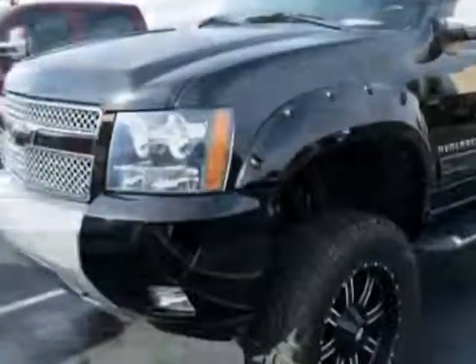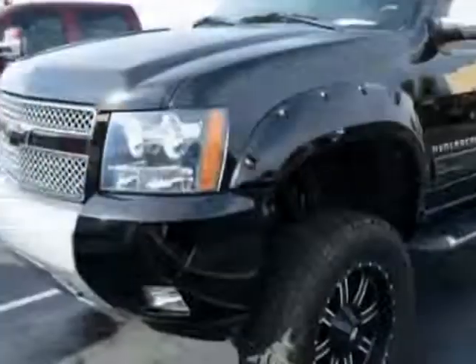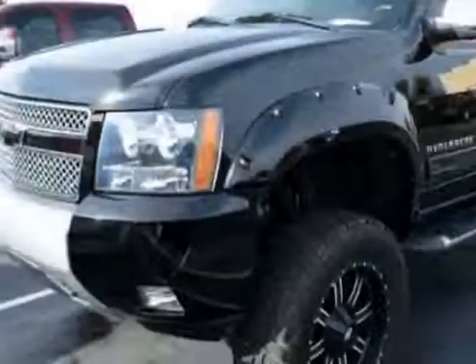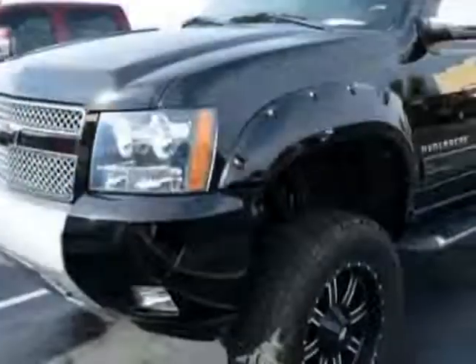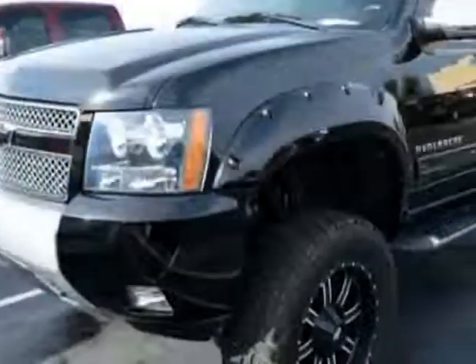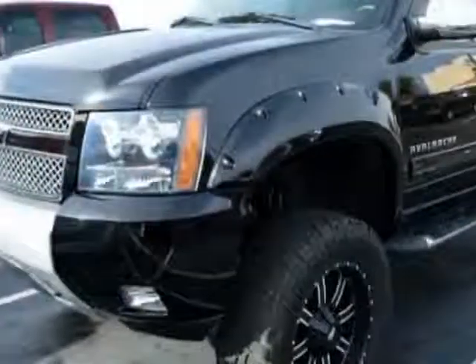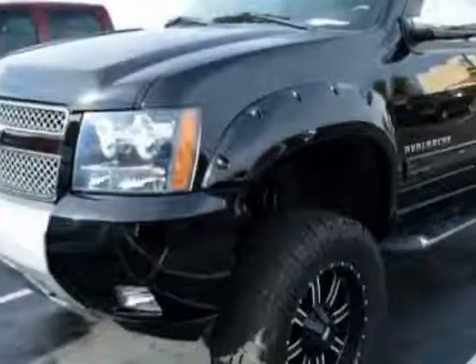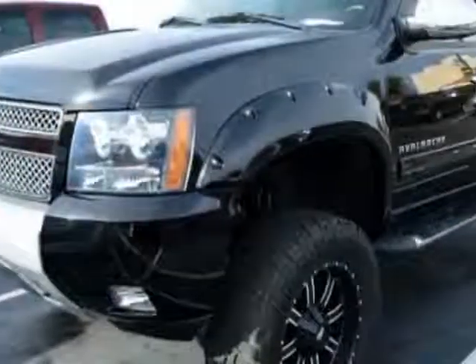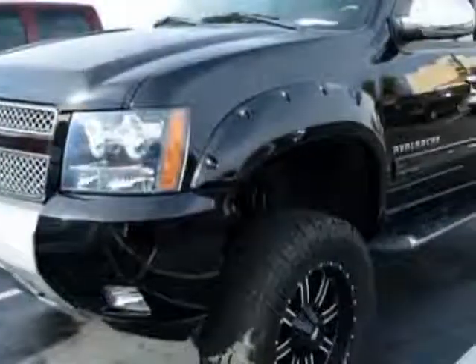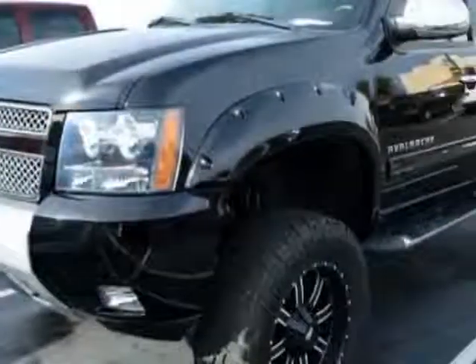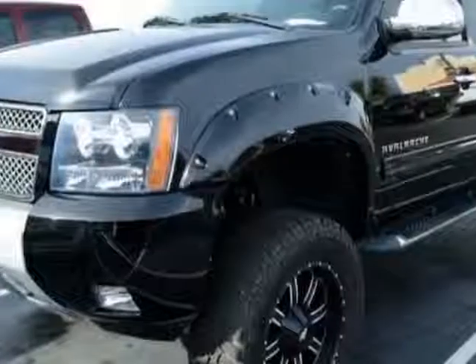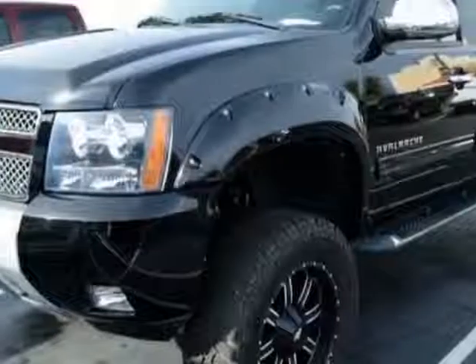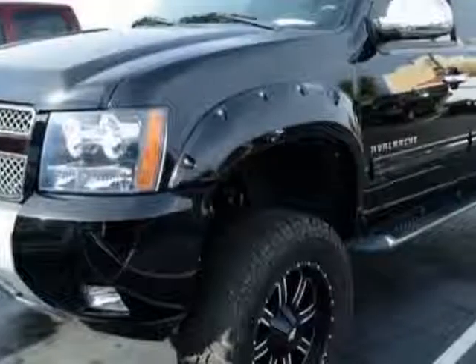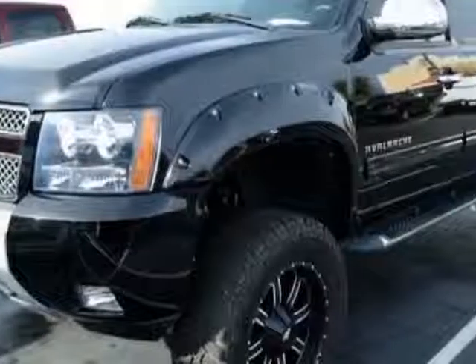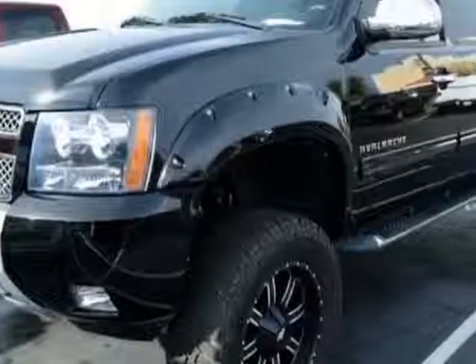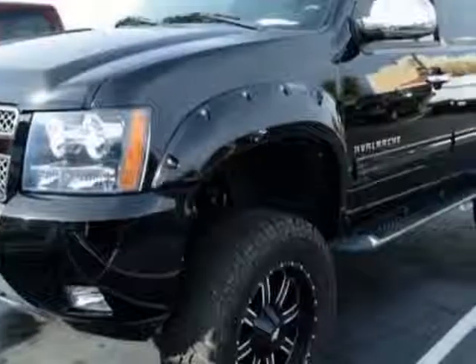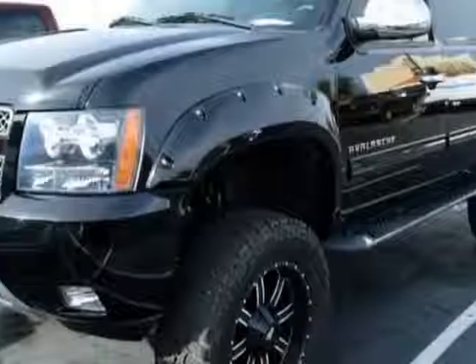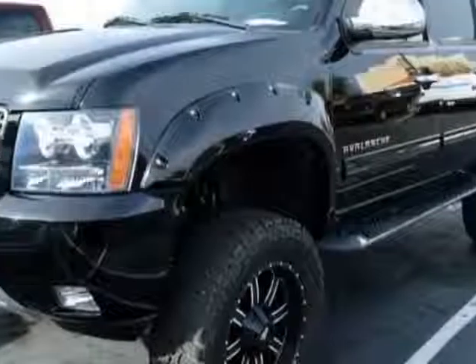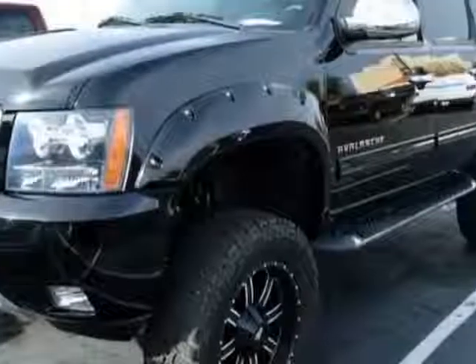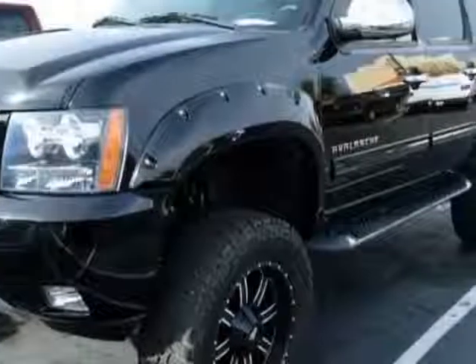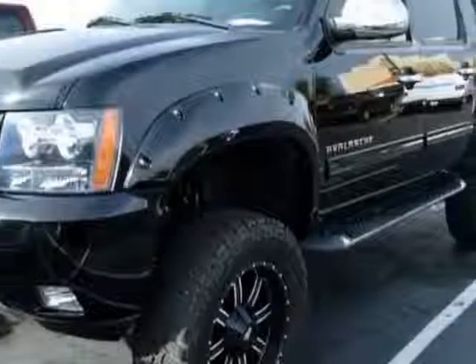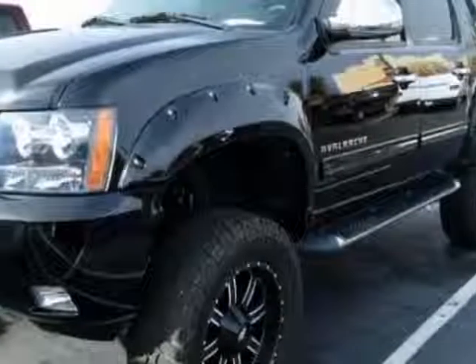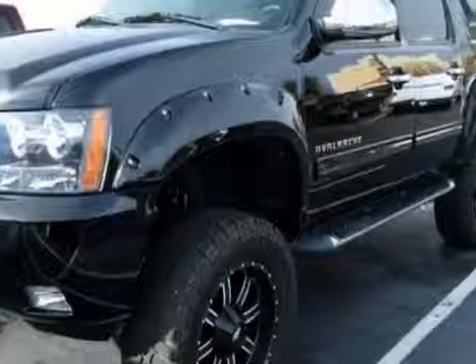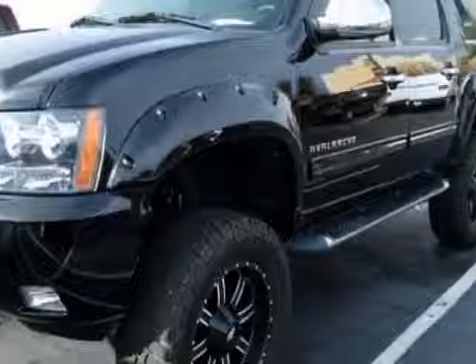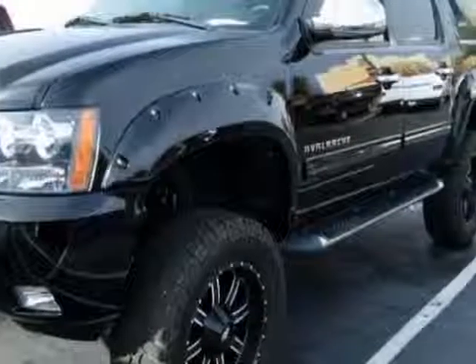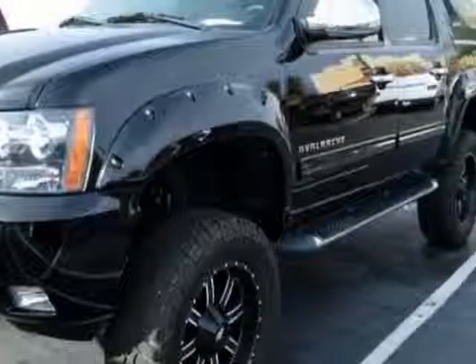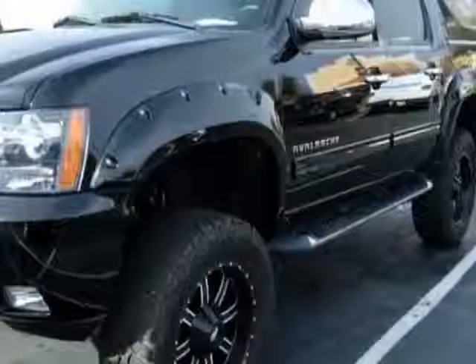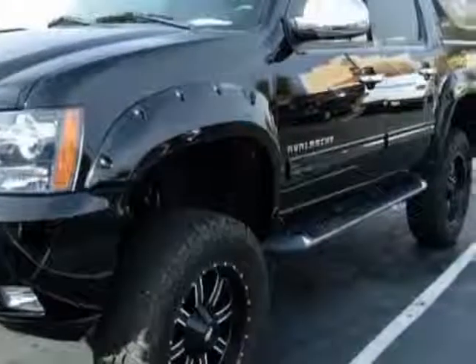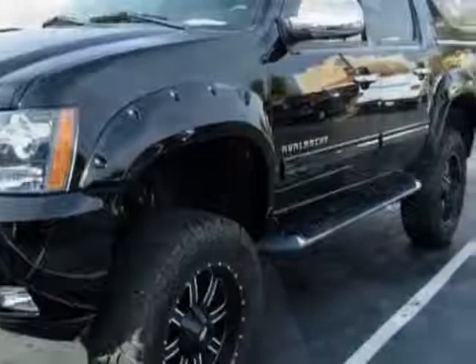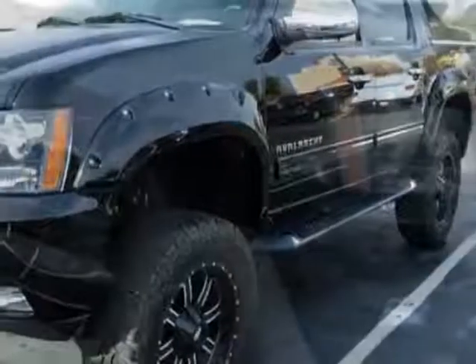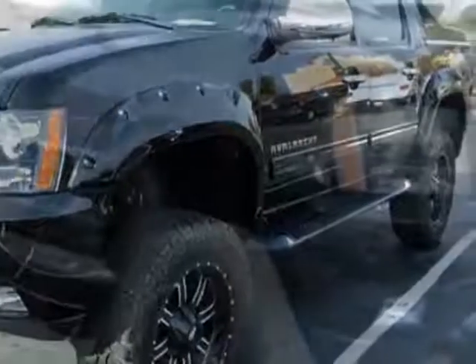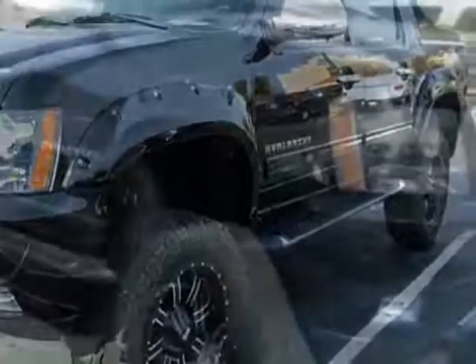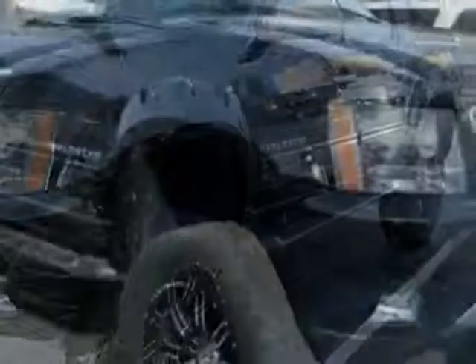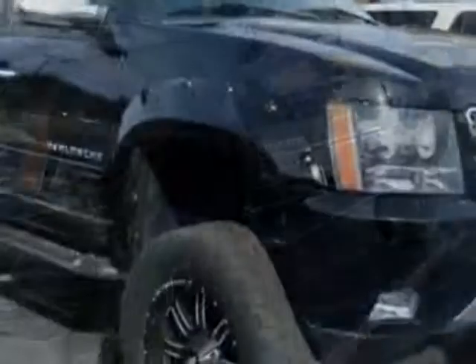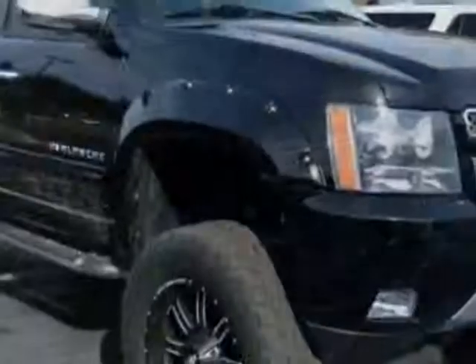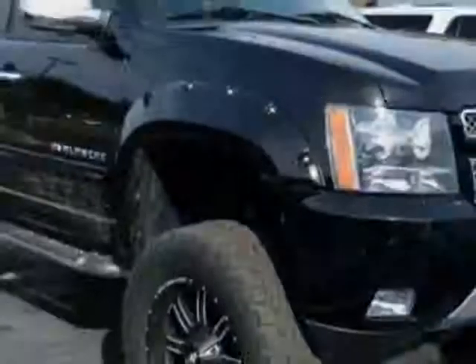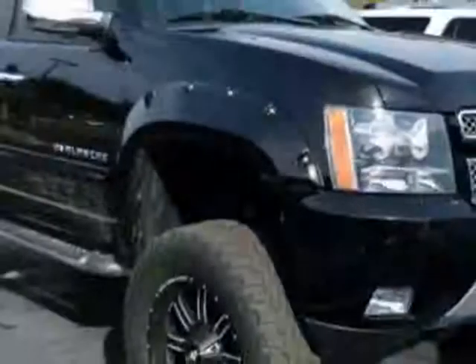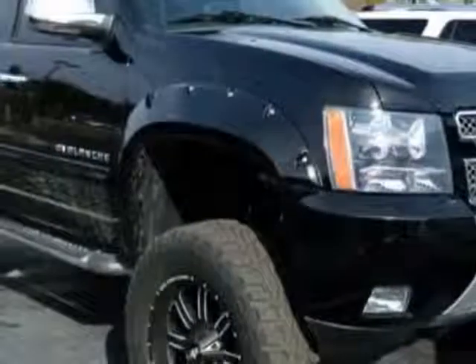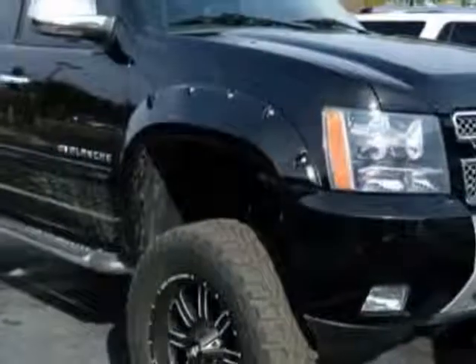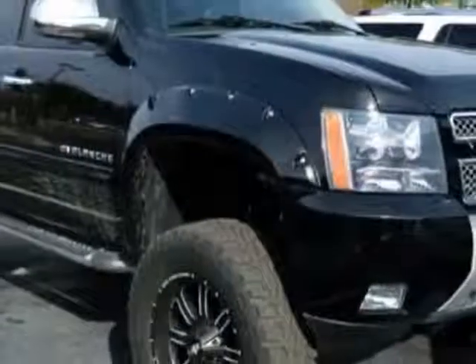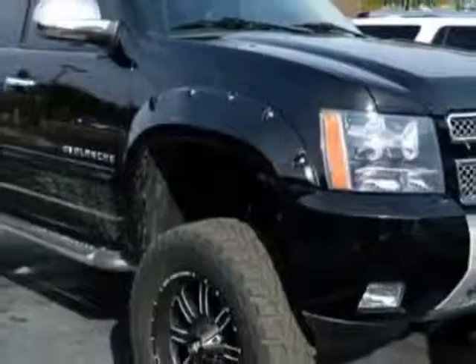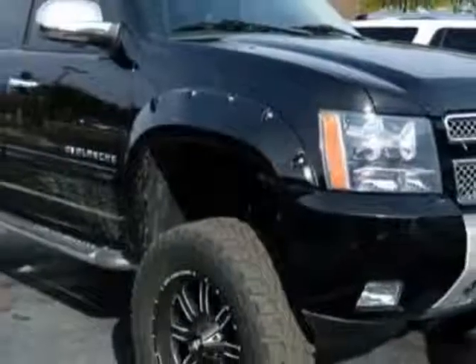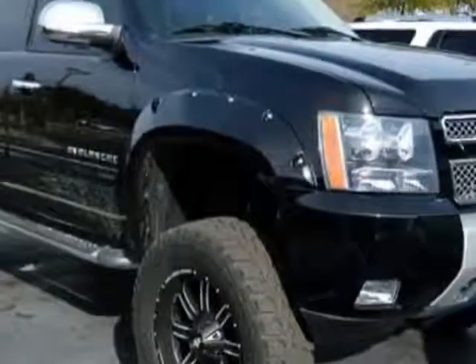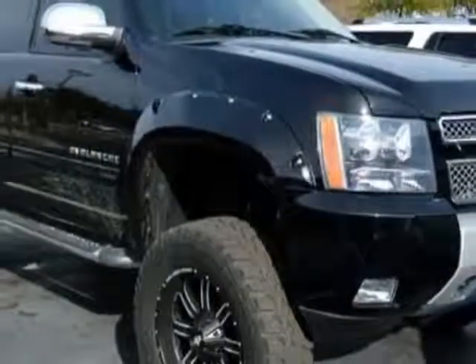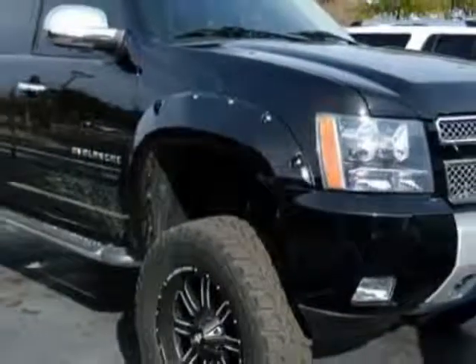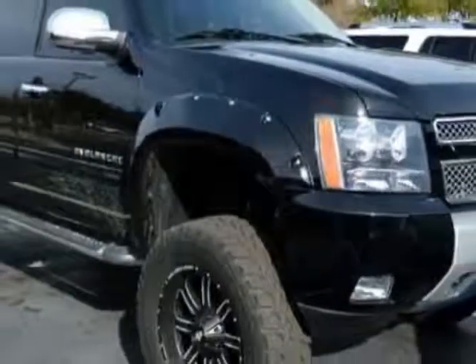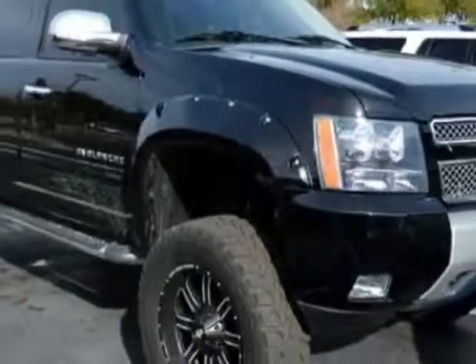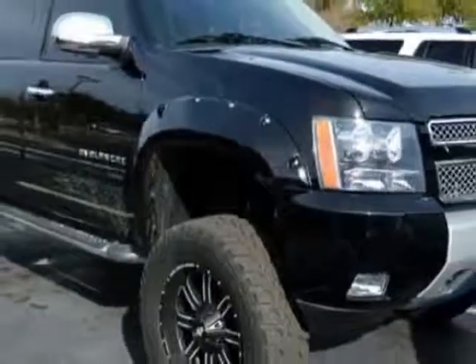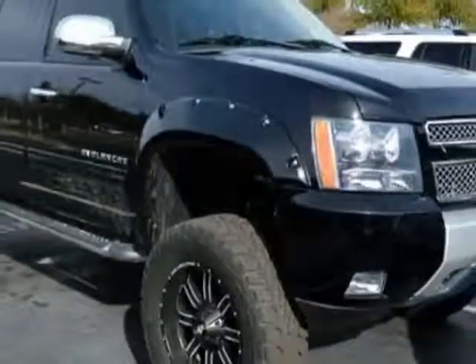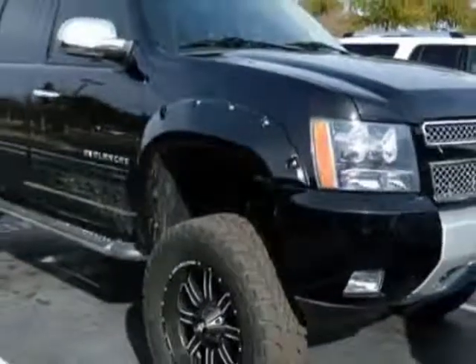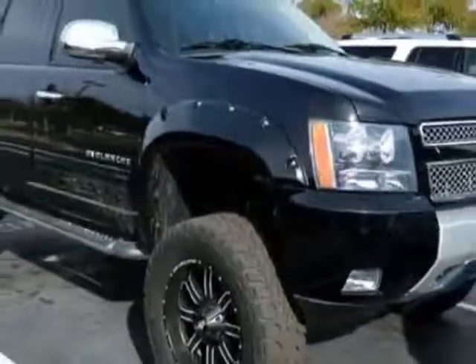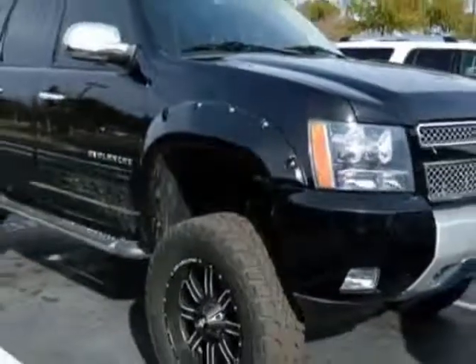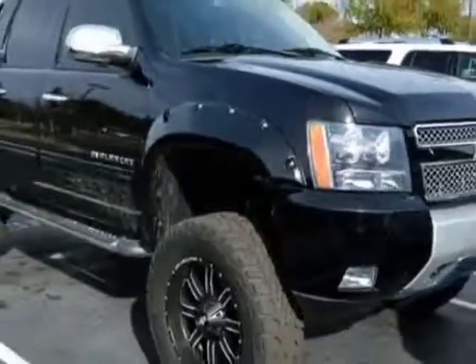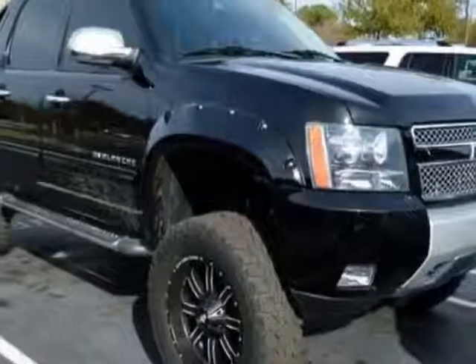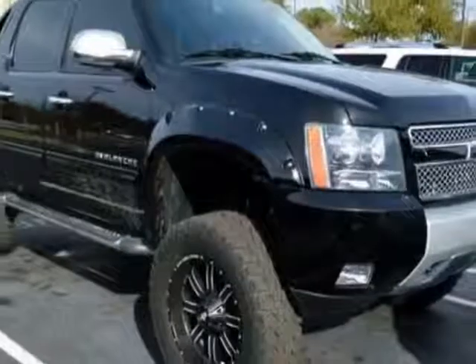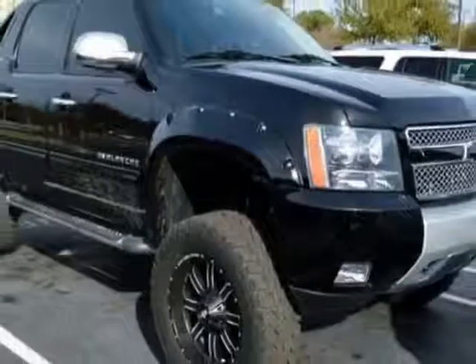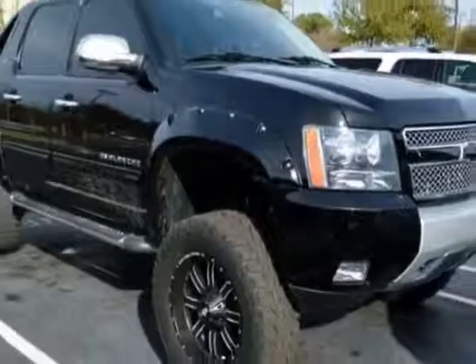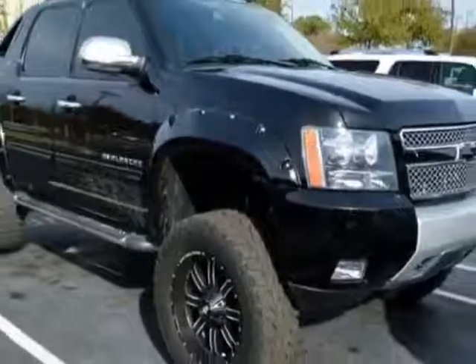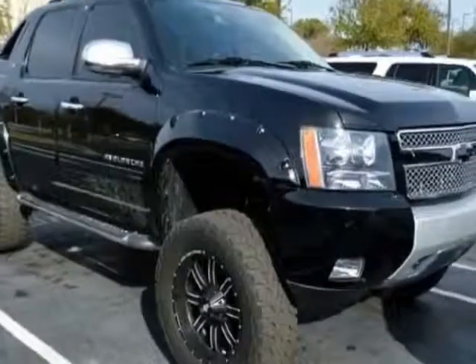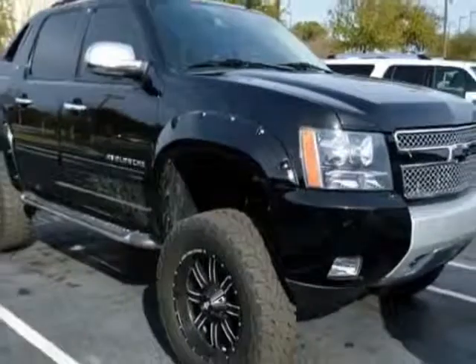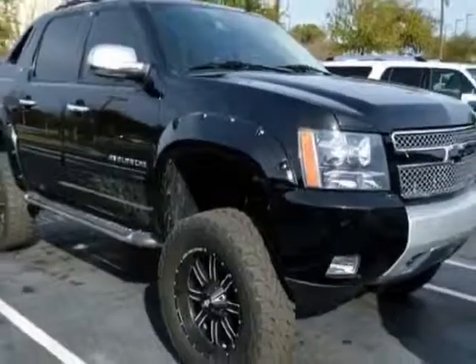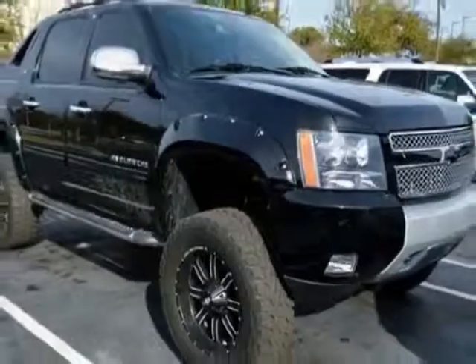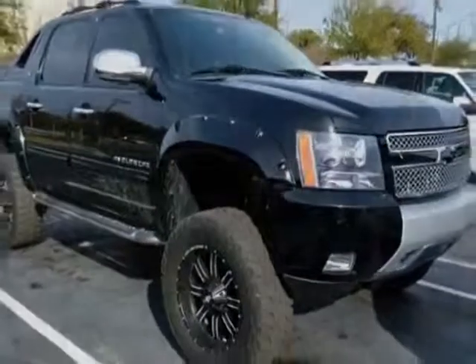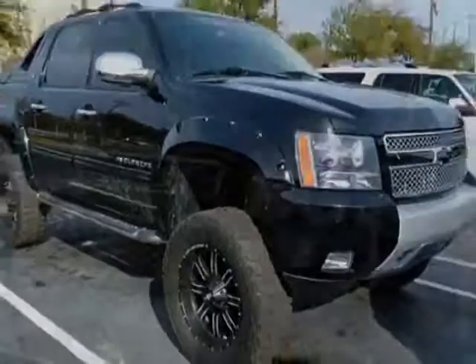This Avalanche has just under 28,000 miles. For your protection, a warranty is available for this vehicle.